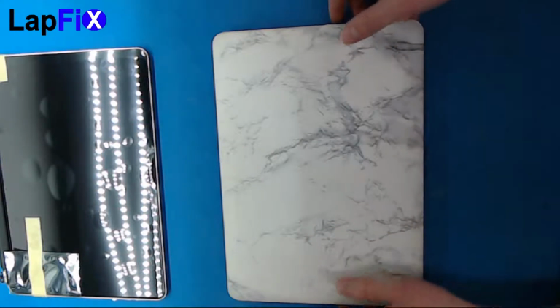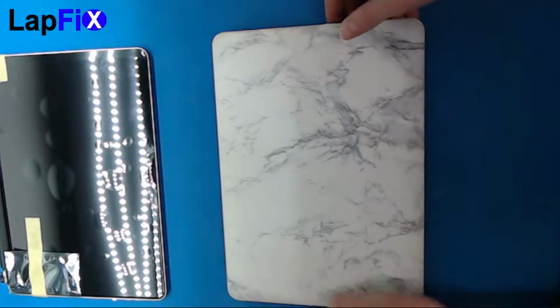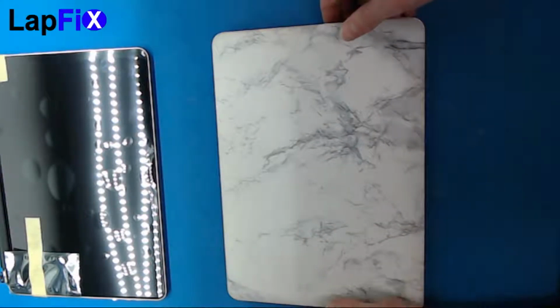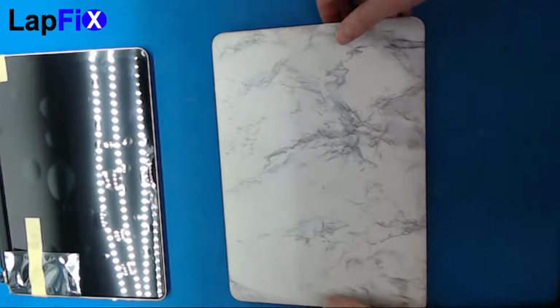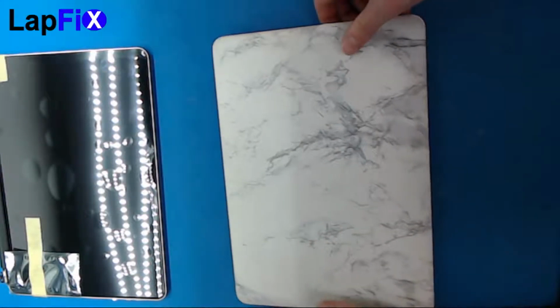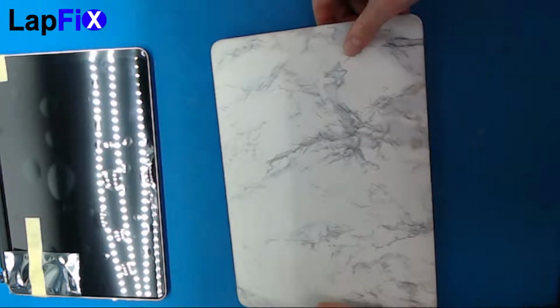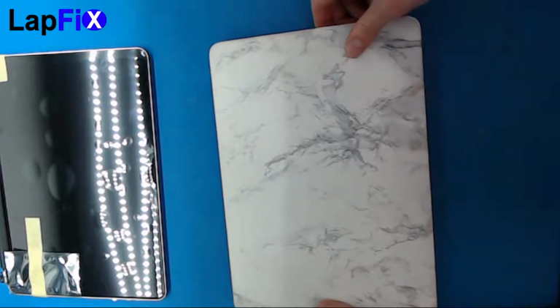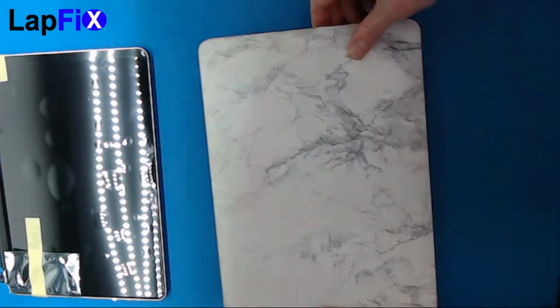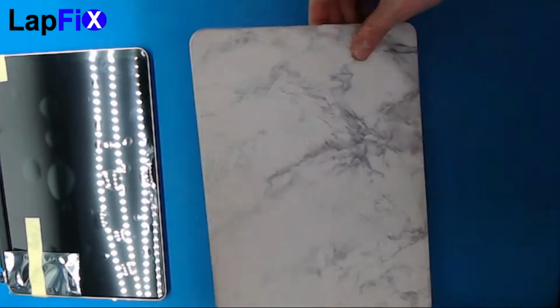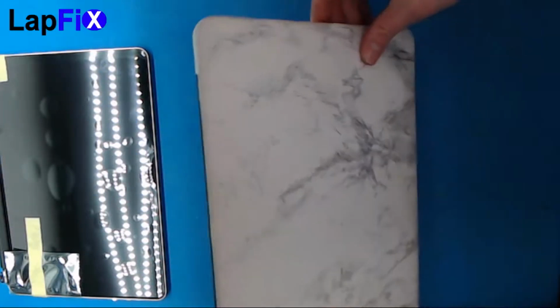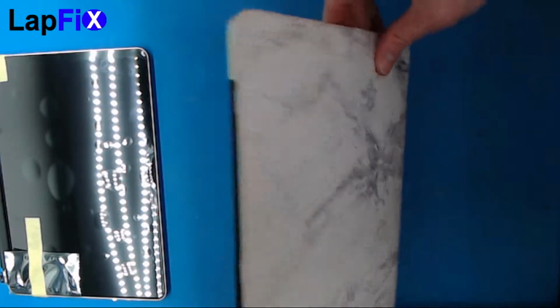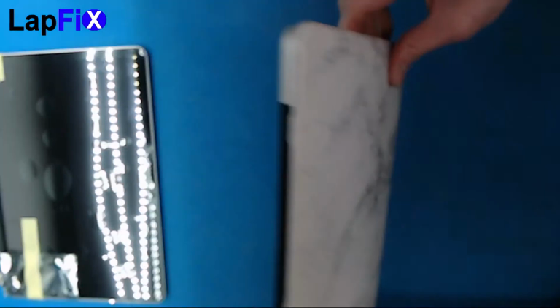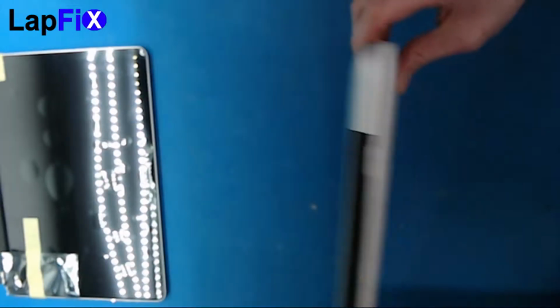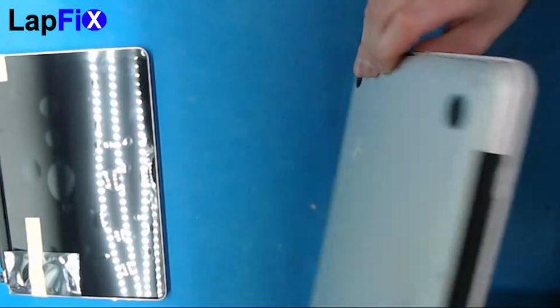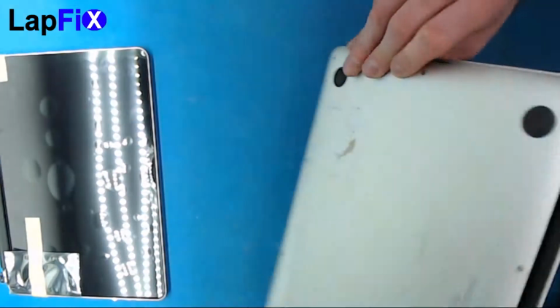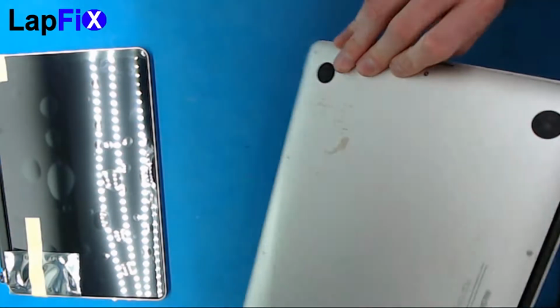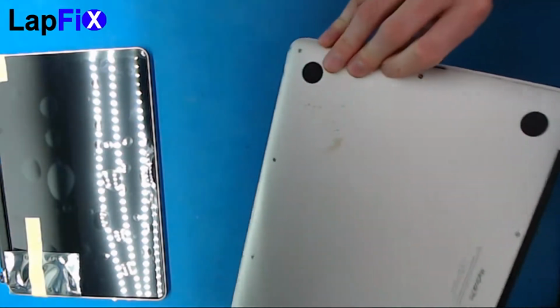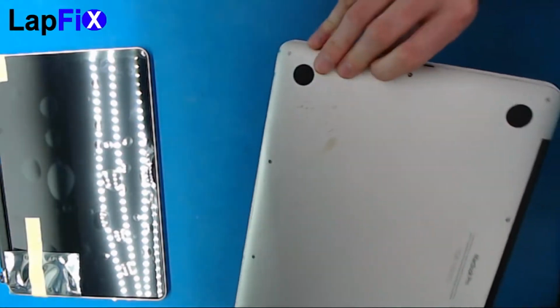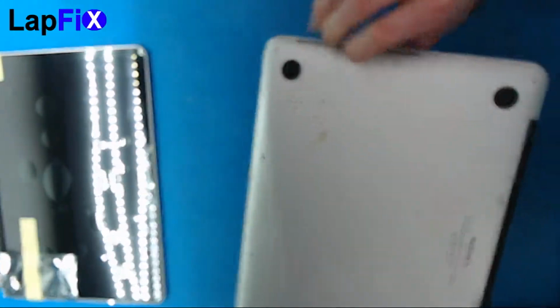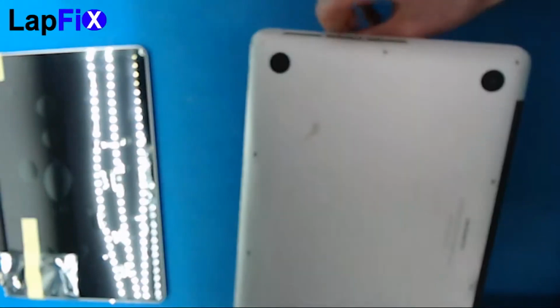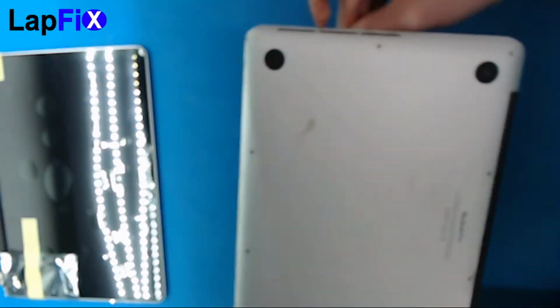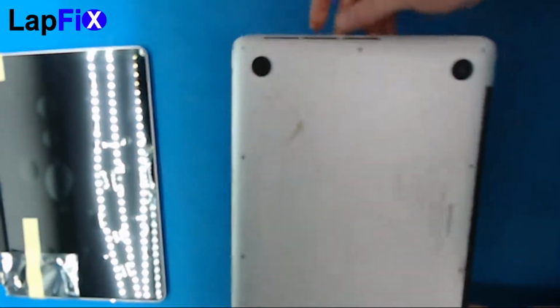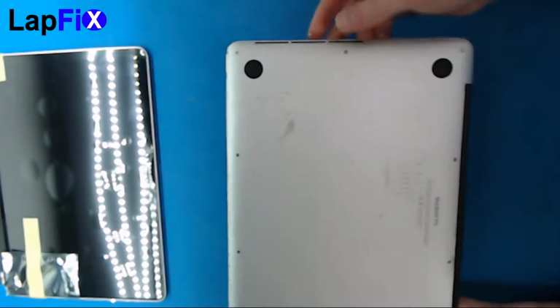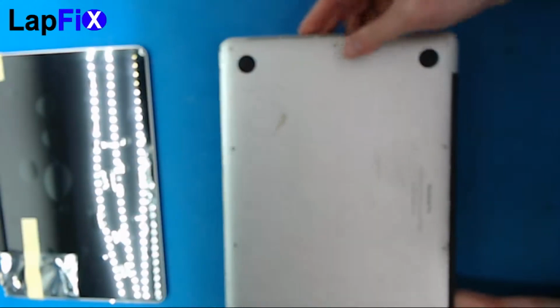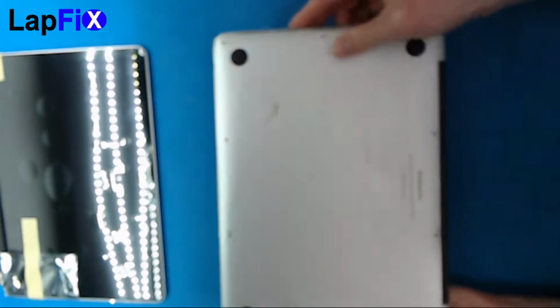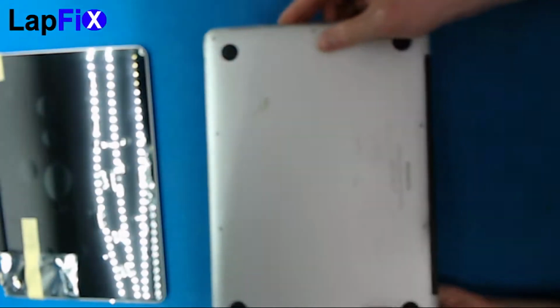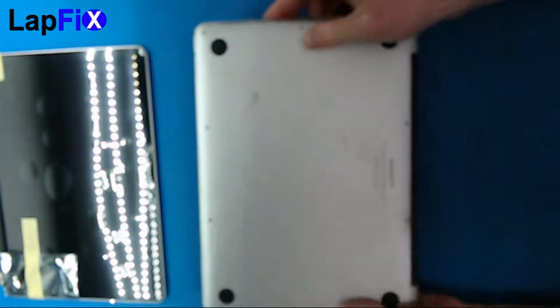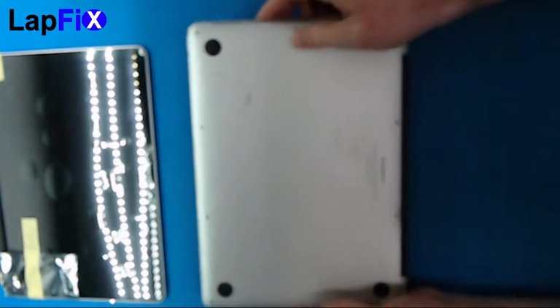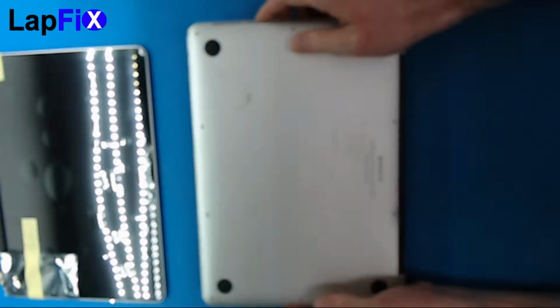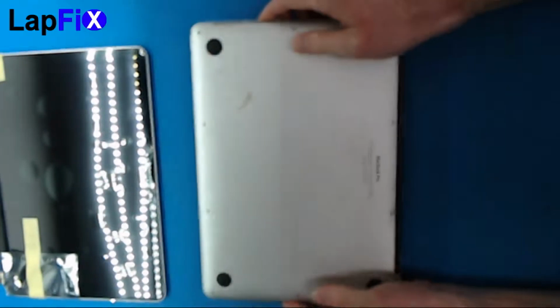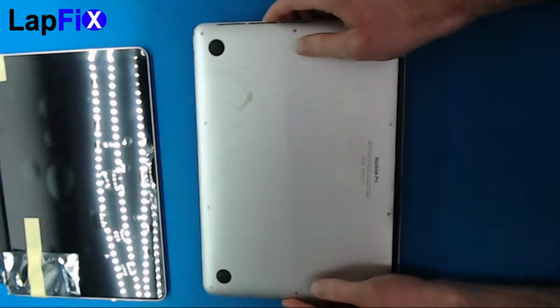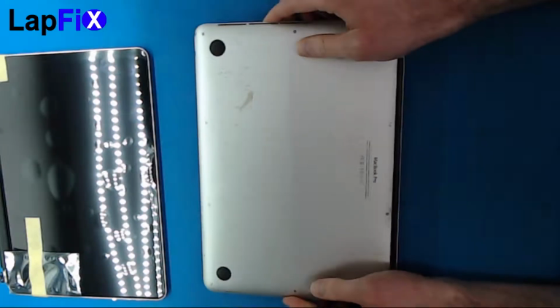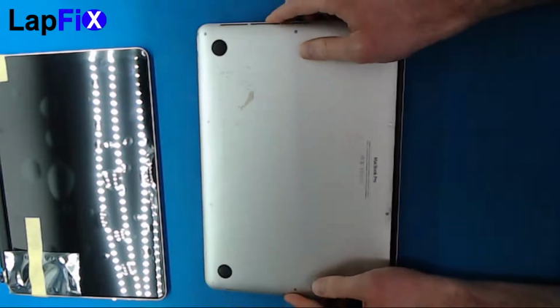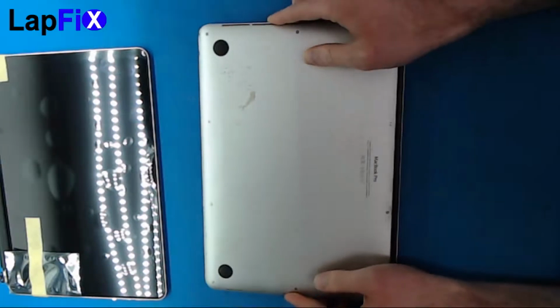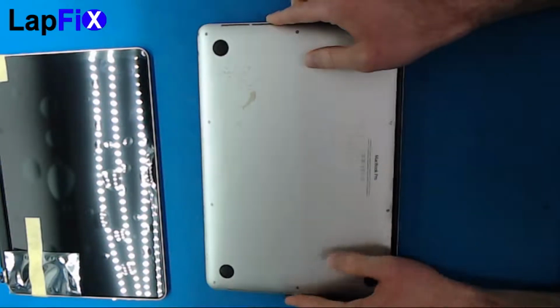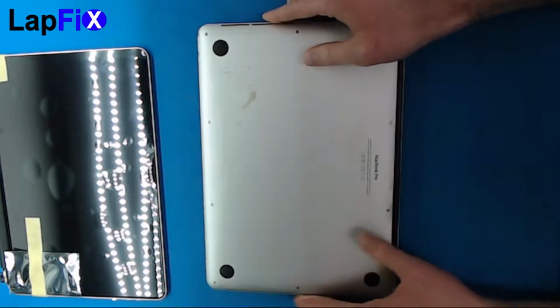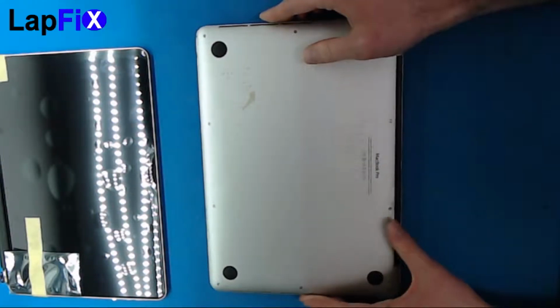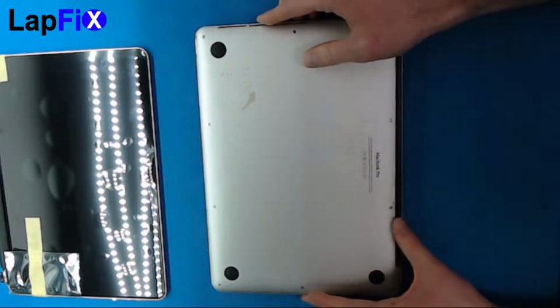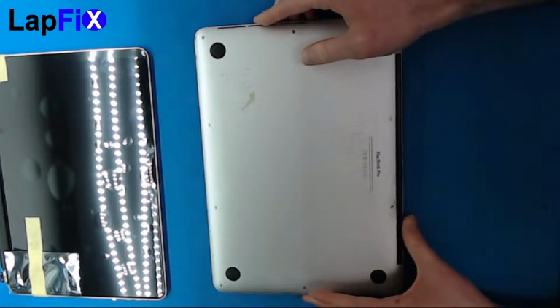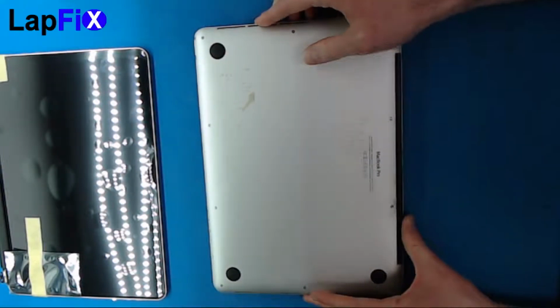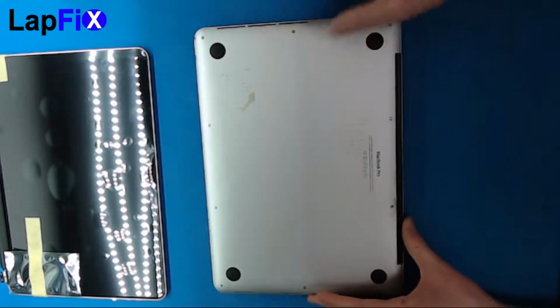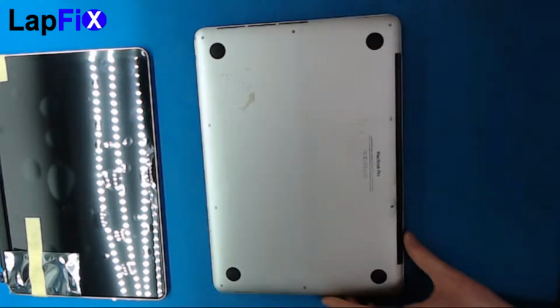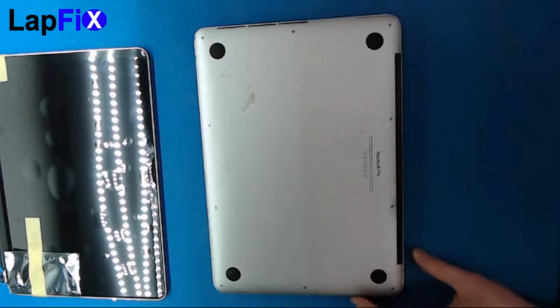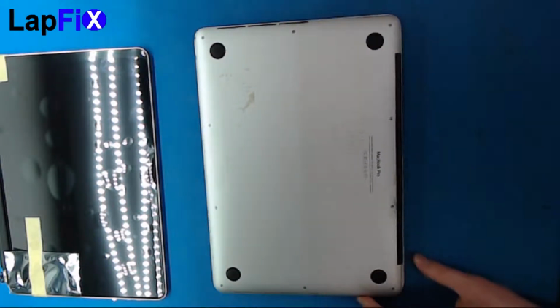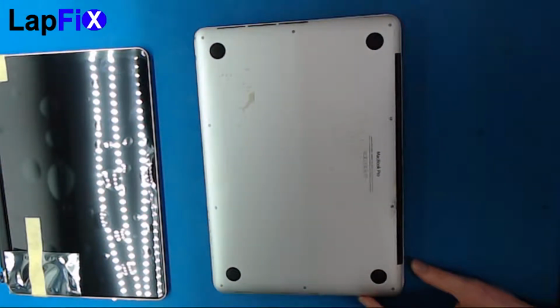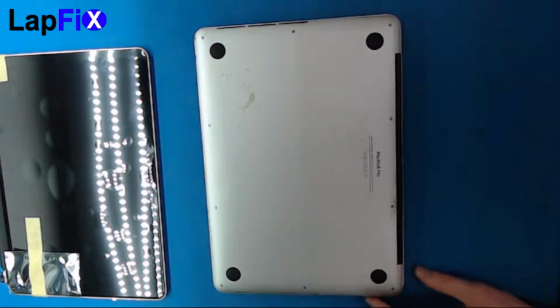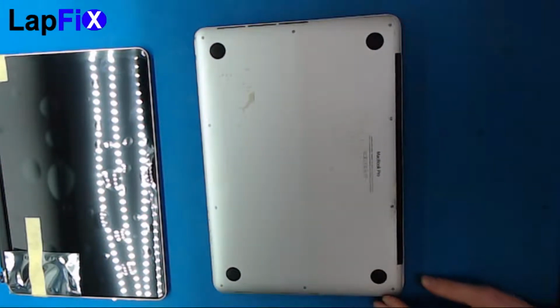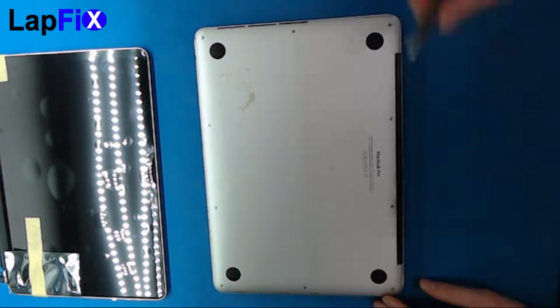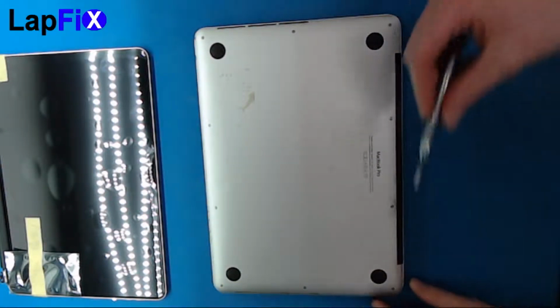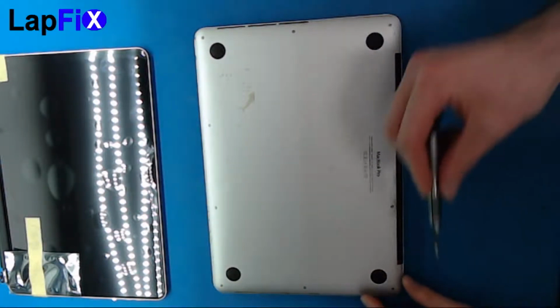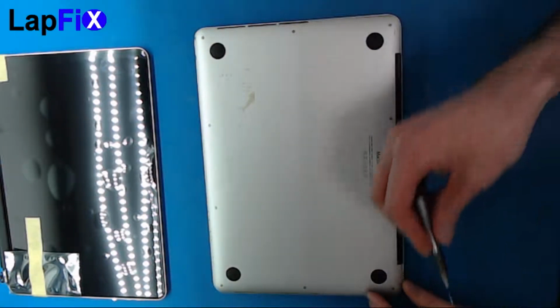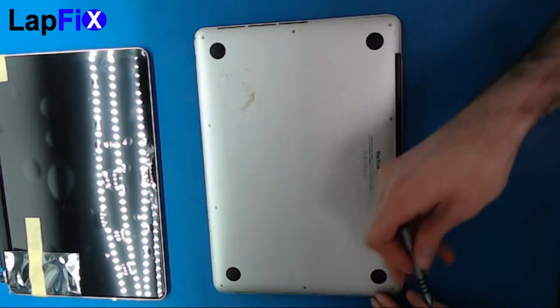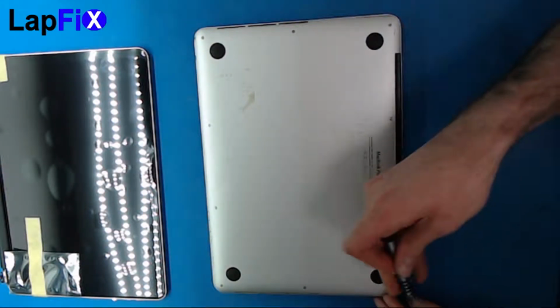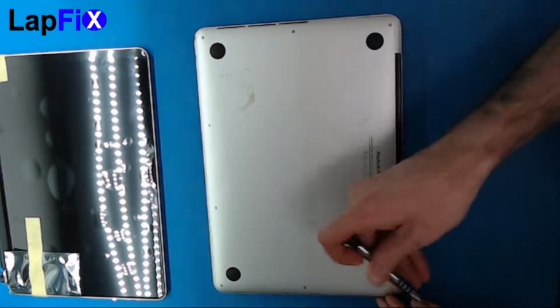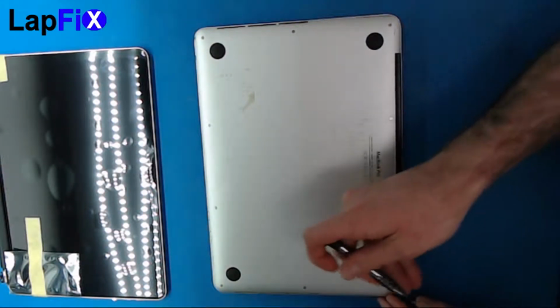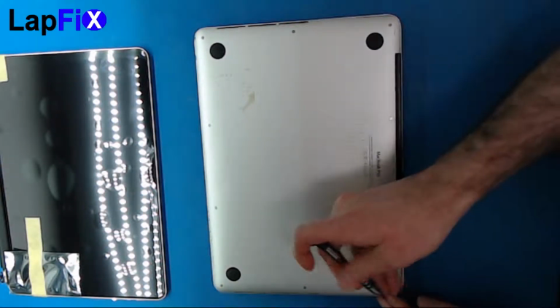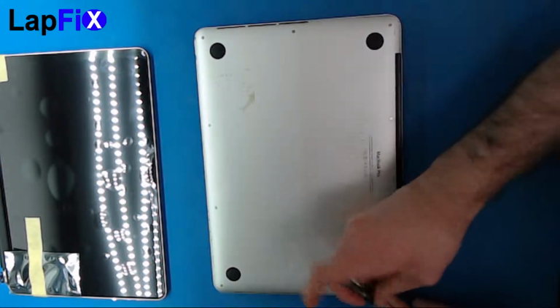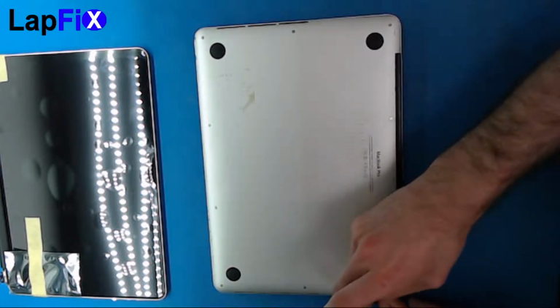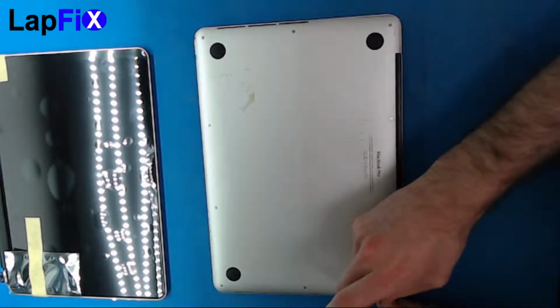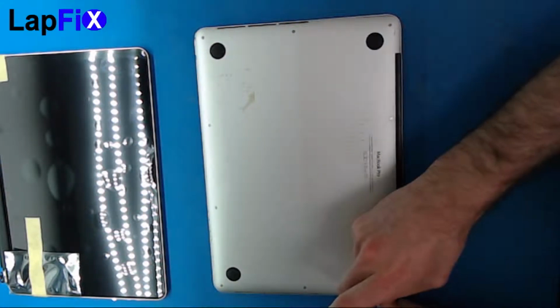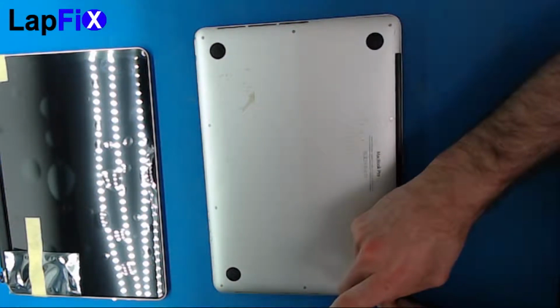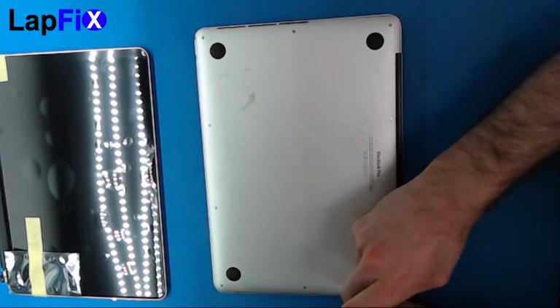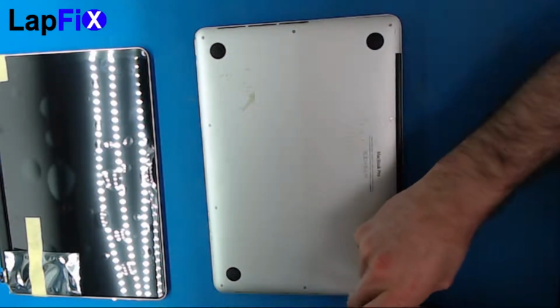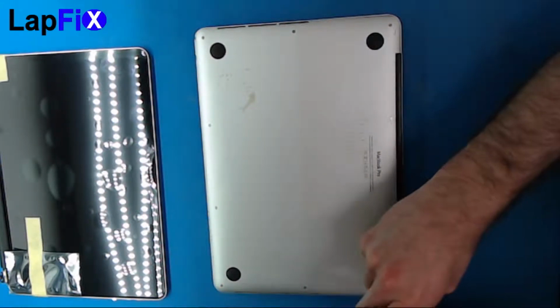The first thing you want to do is flip it over and take out all the screws on the back.